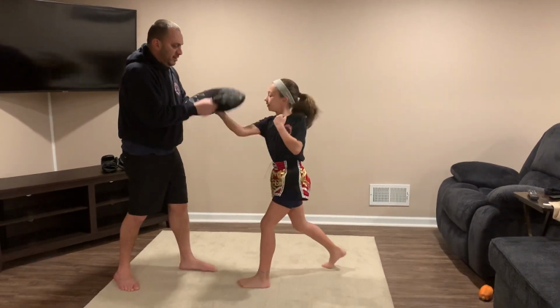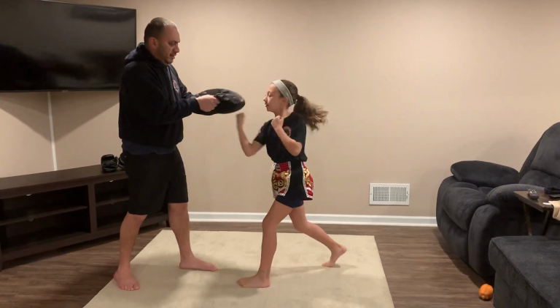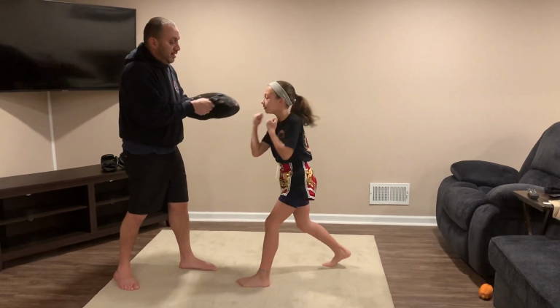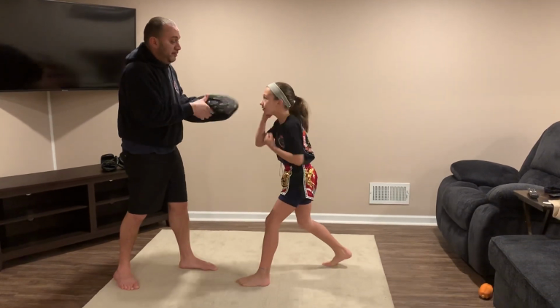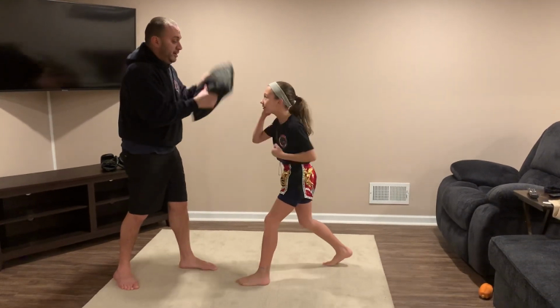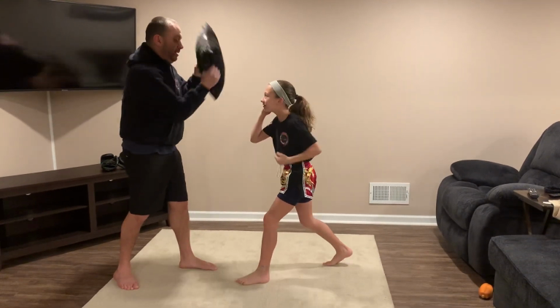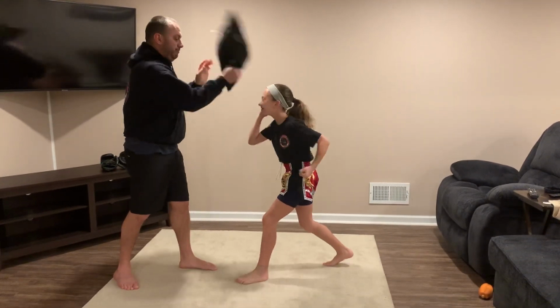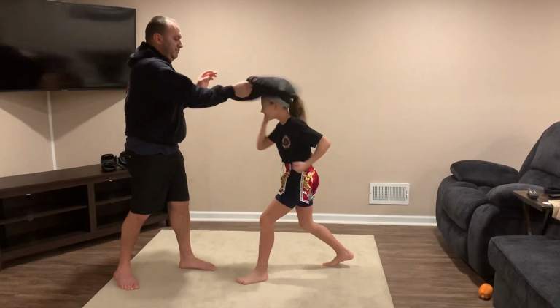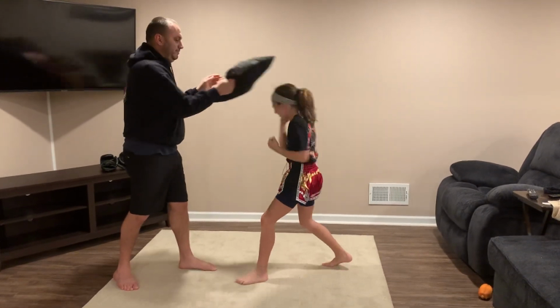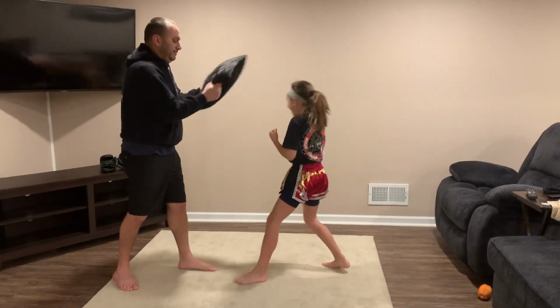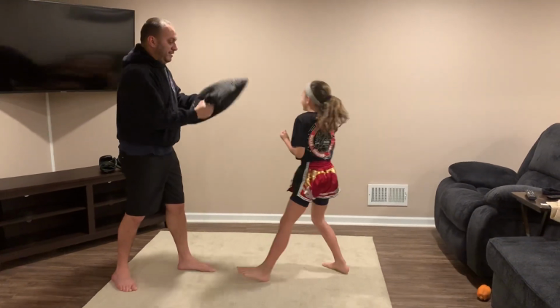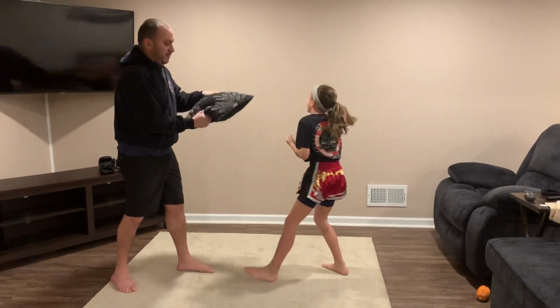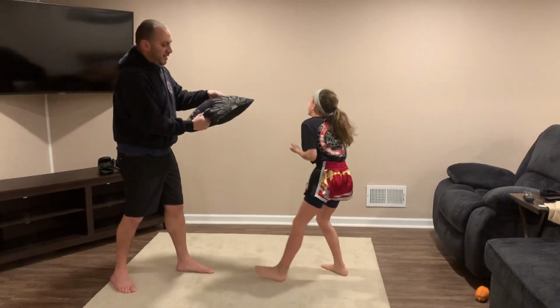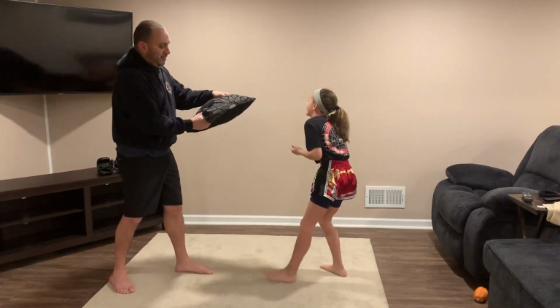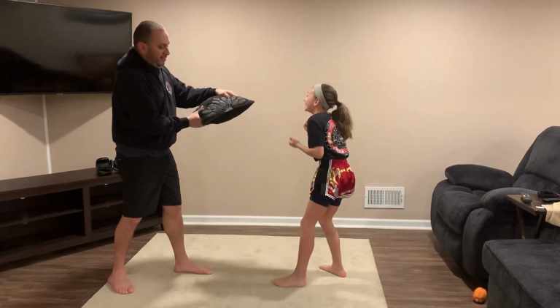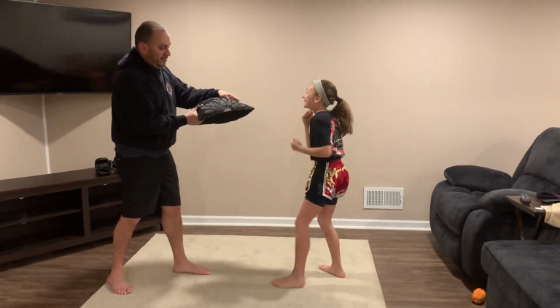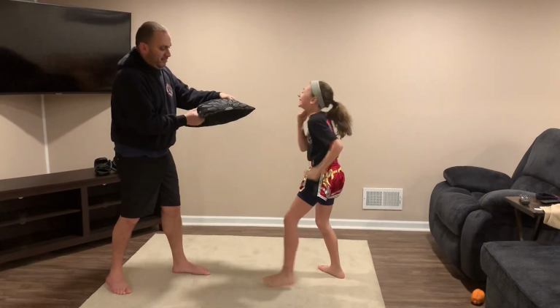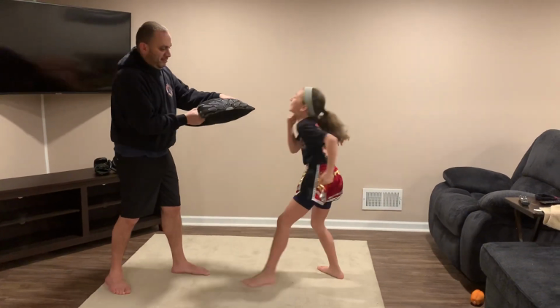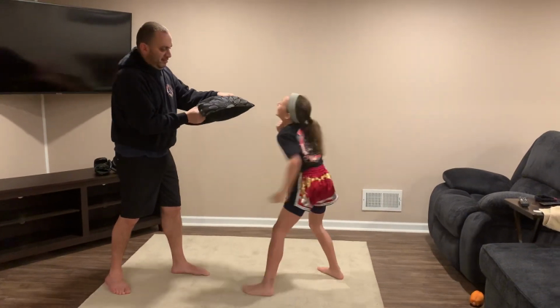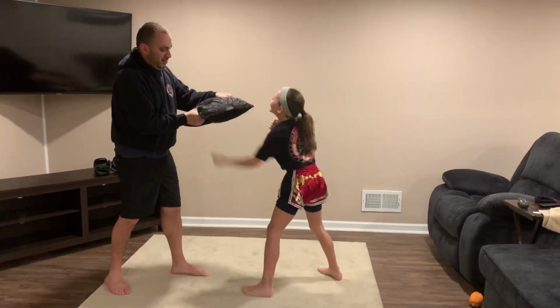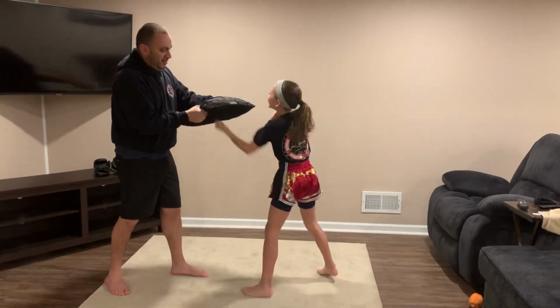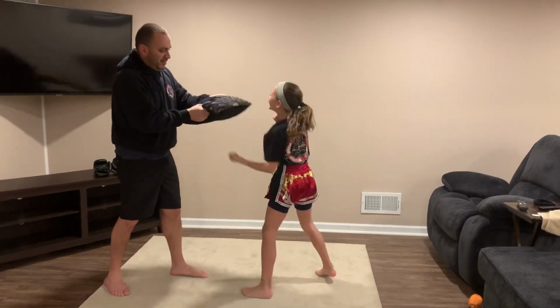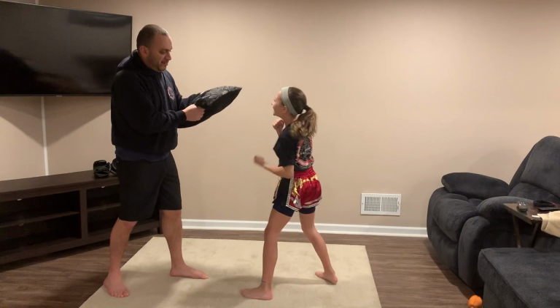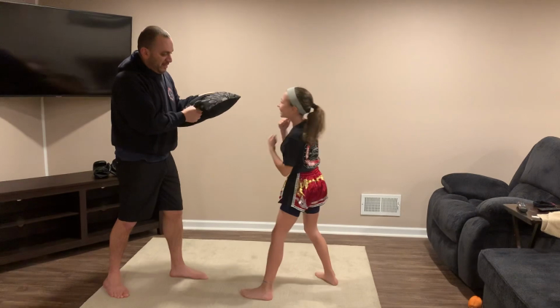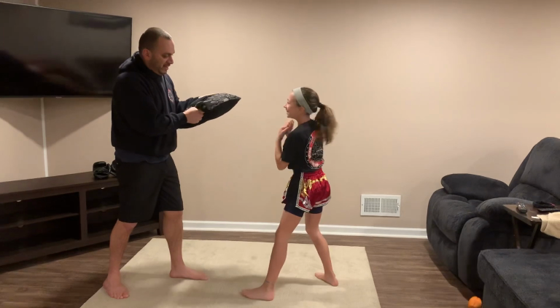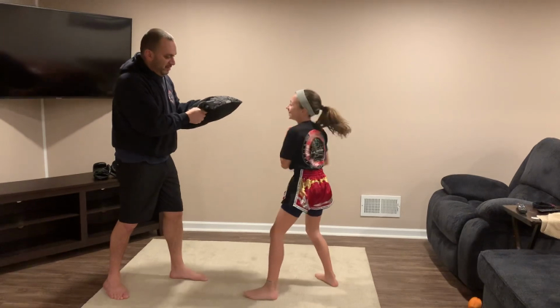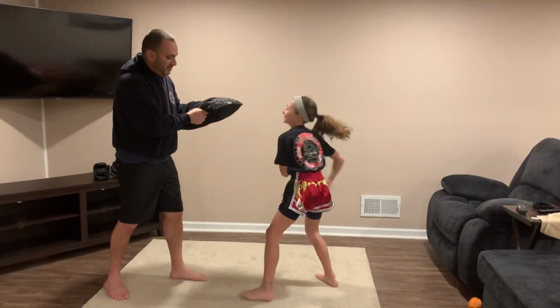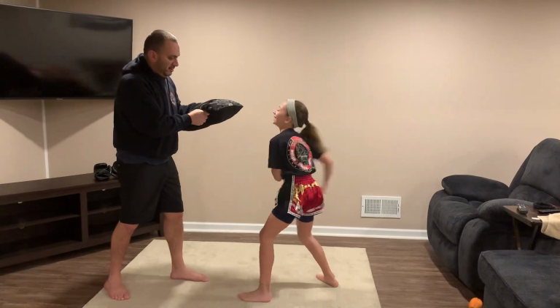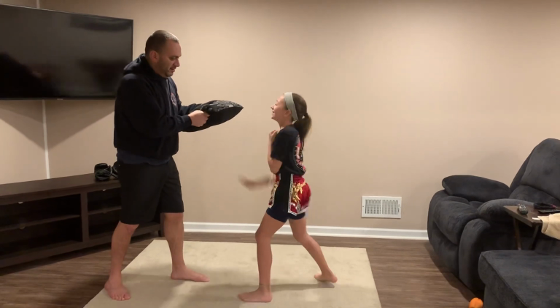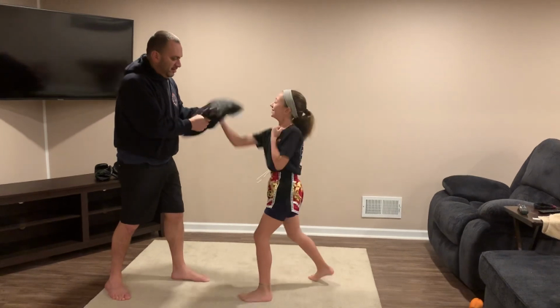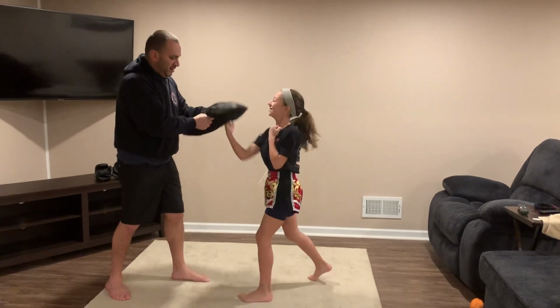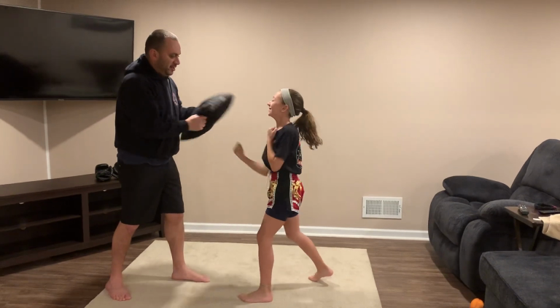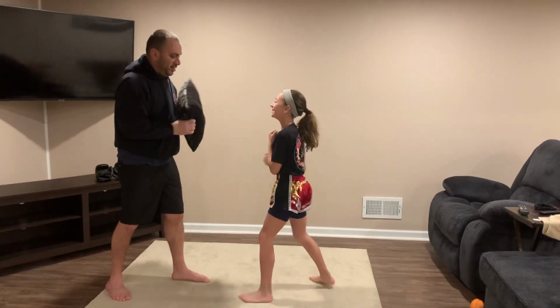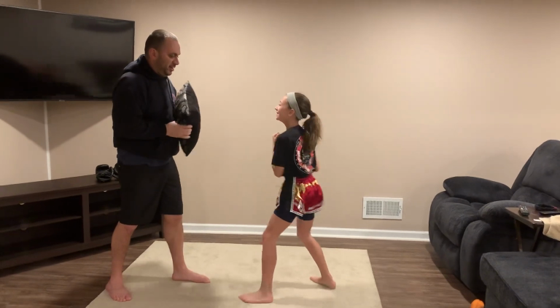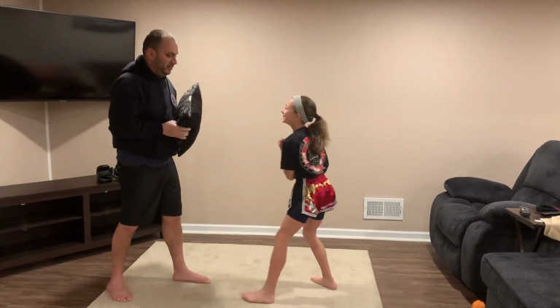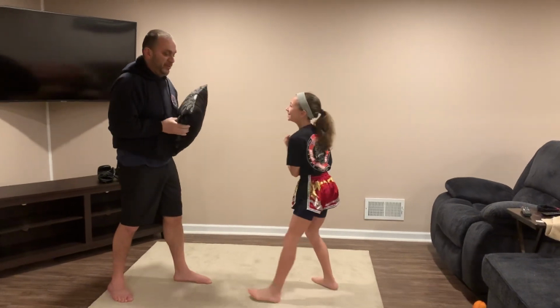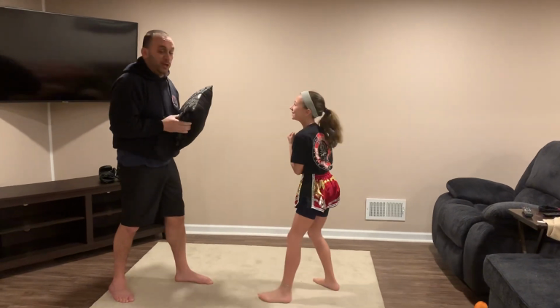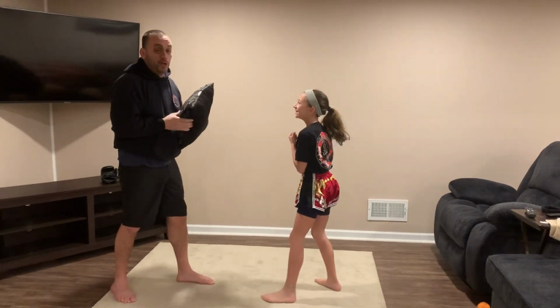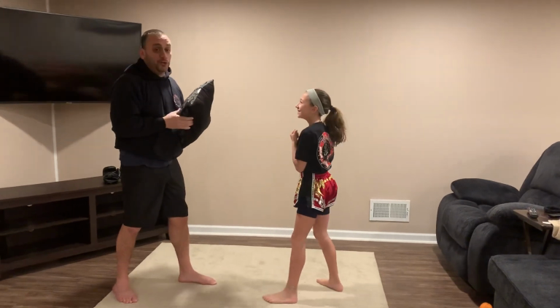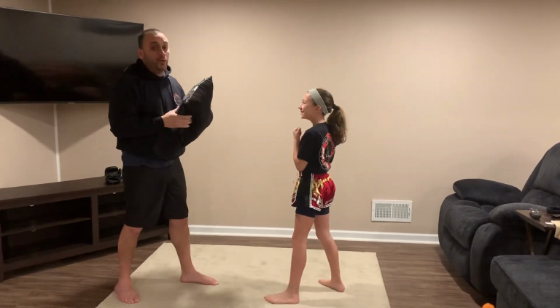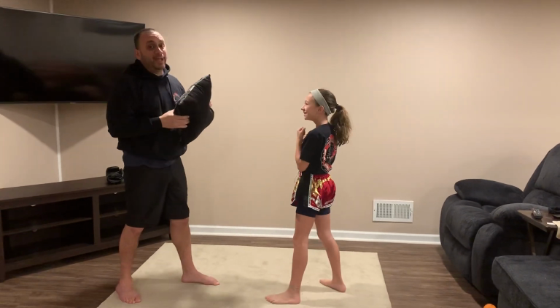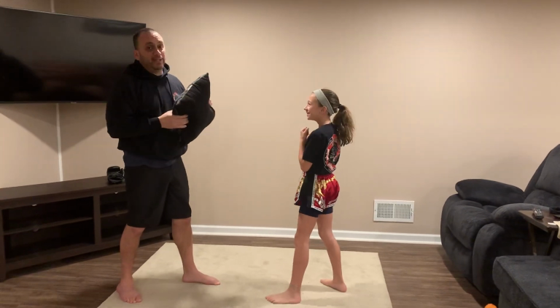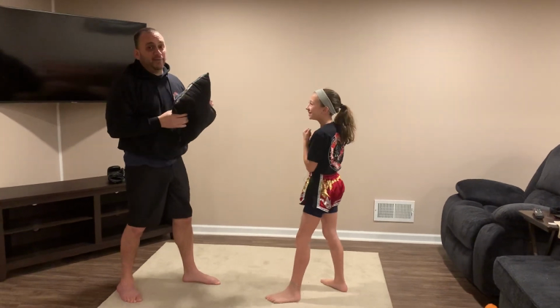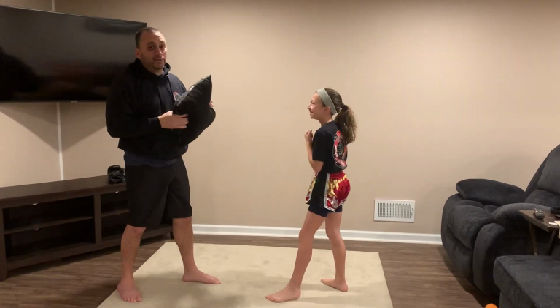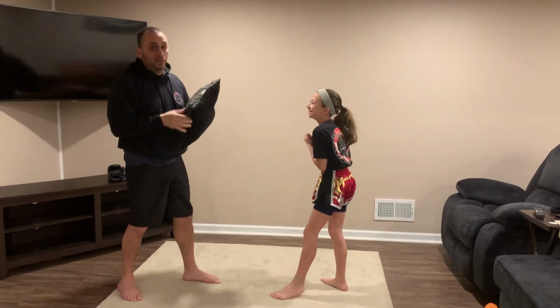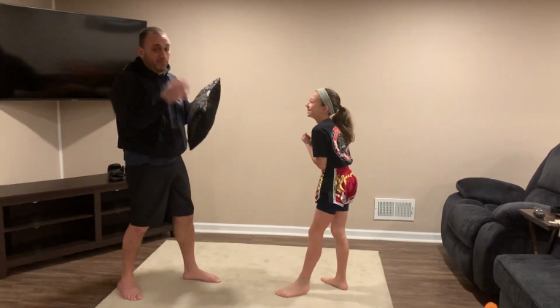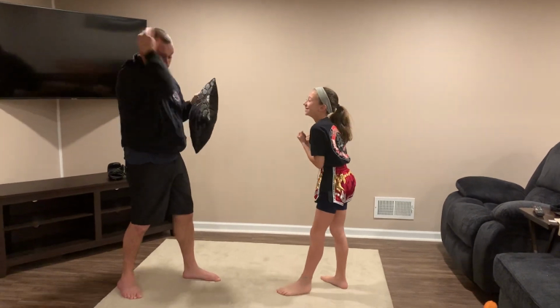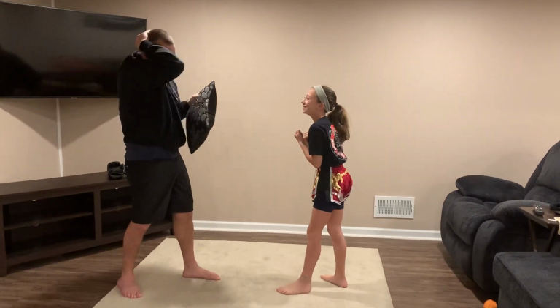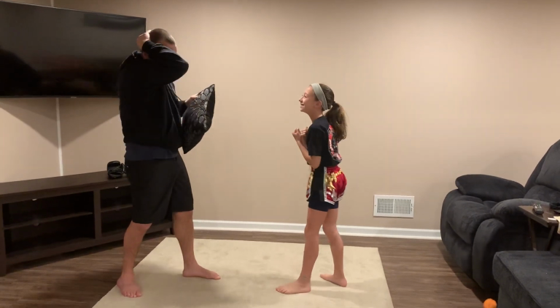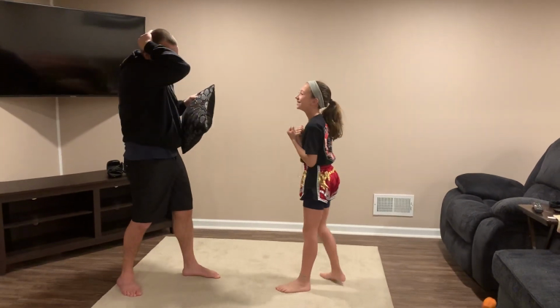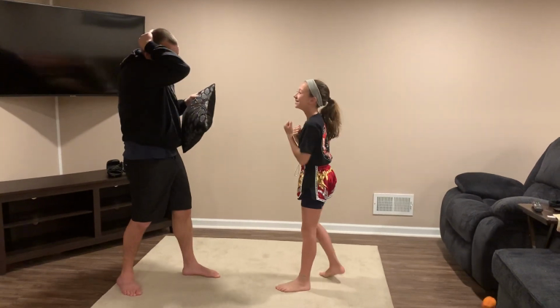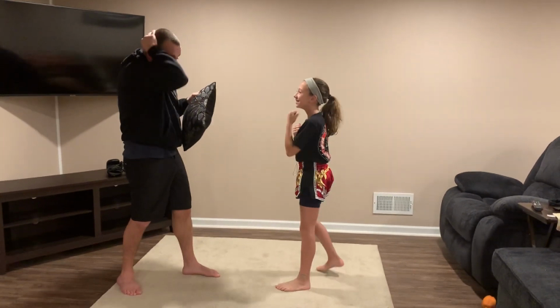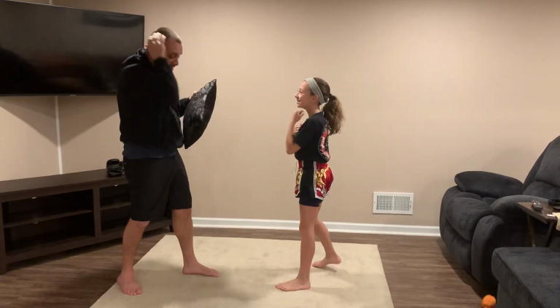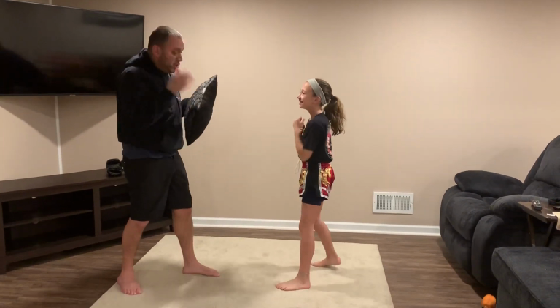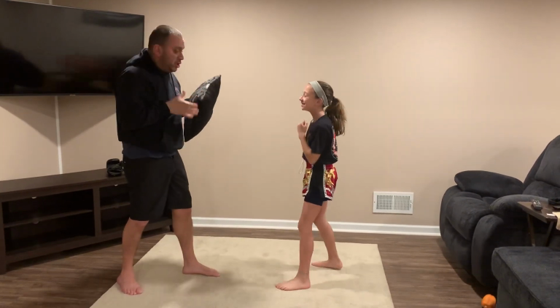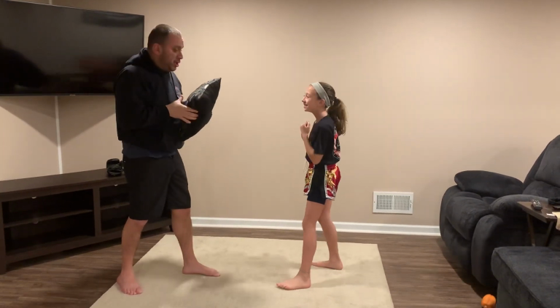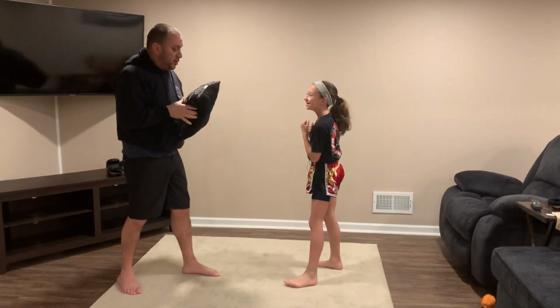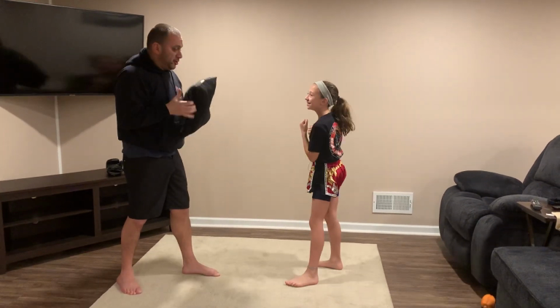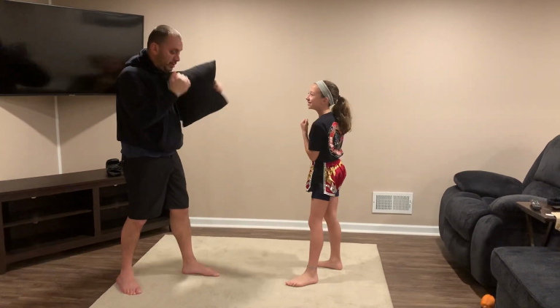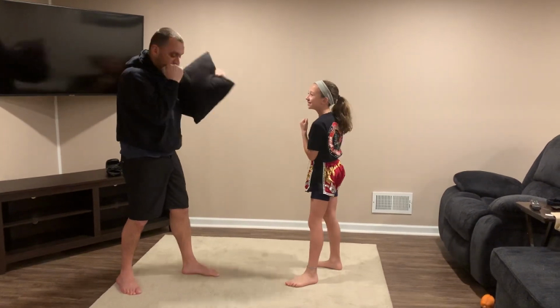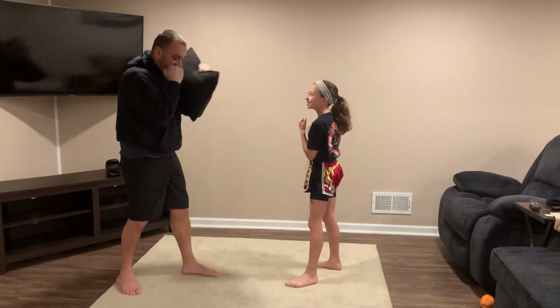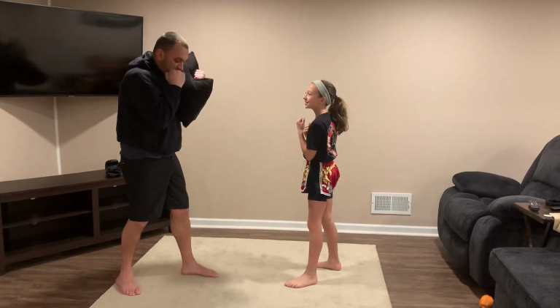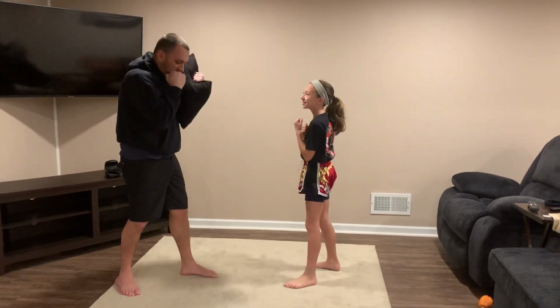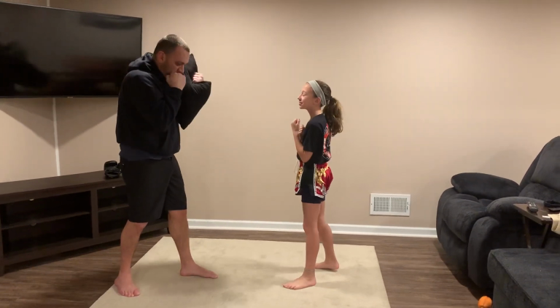Other hand — uppercut, uppercut. Good. We can also do head covers to protect our head, so hands are up.